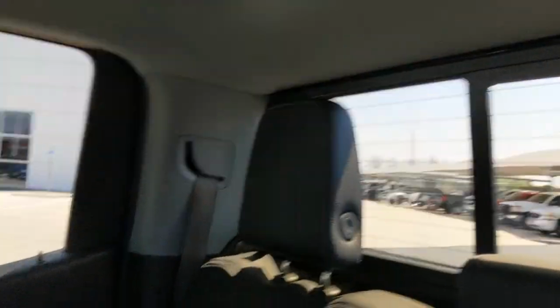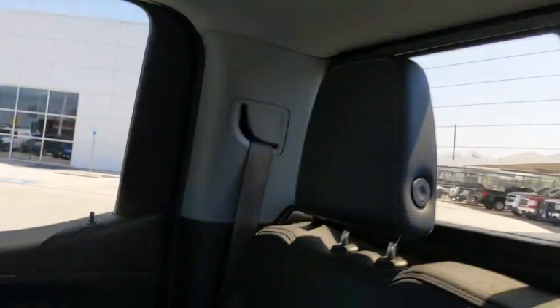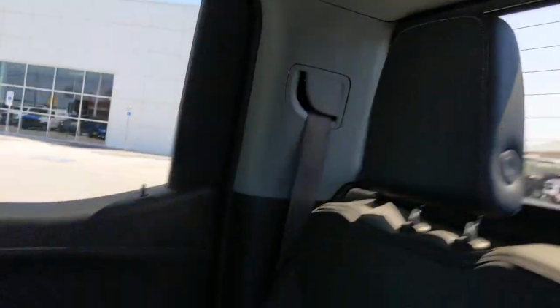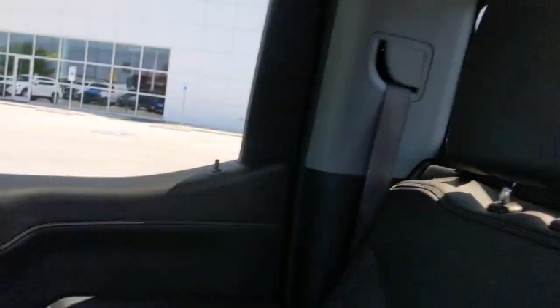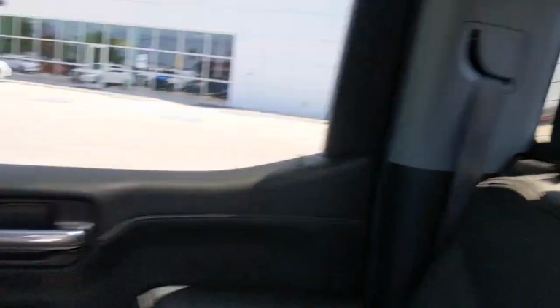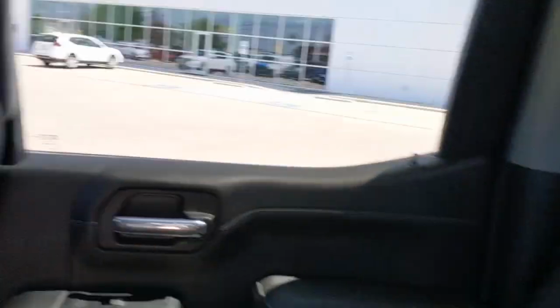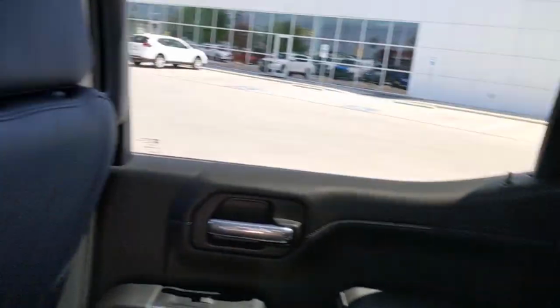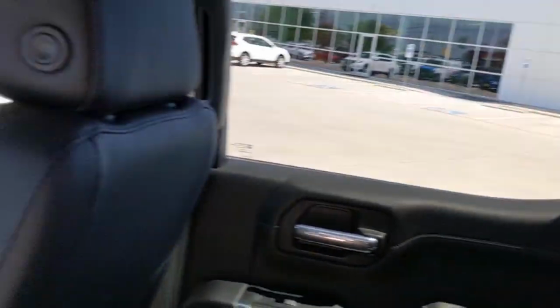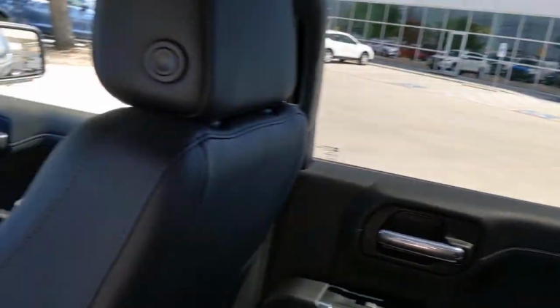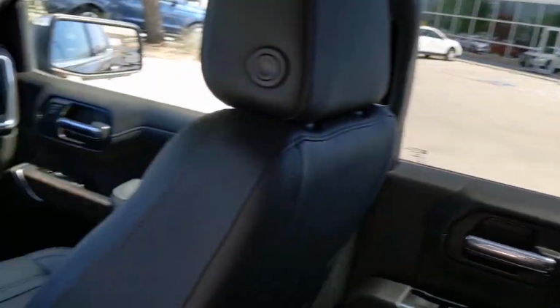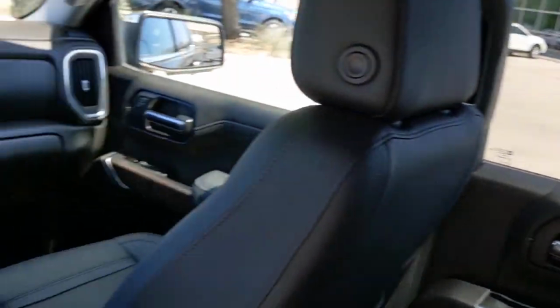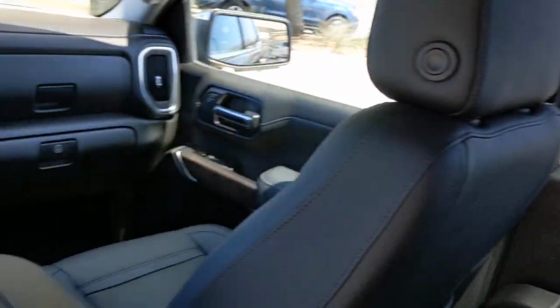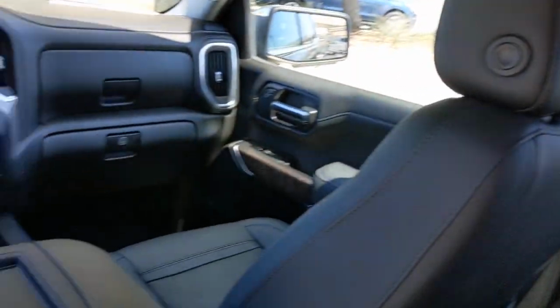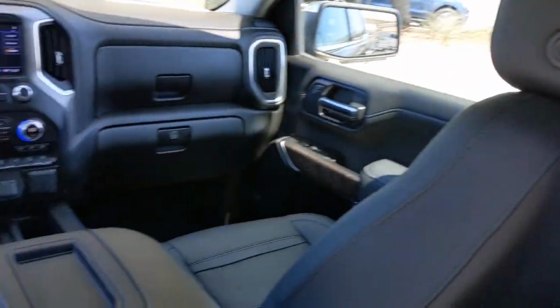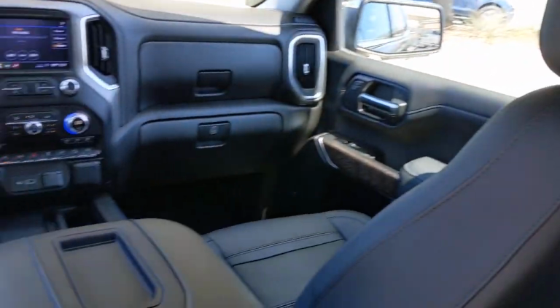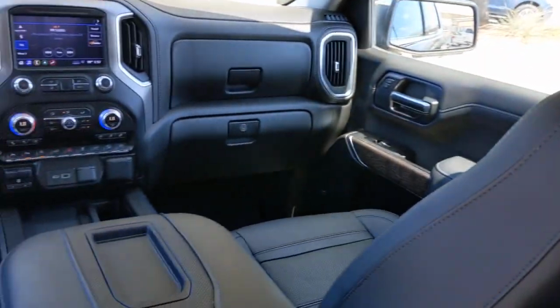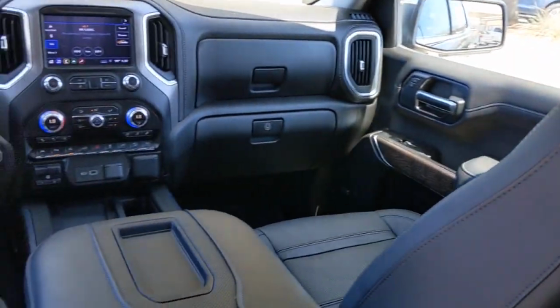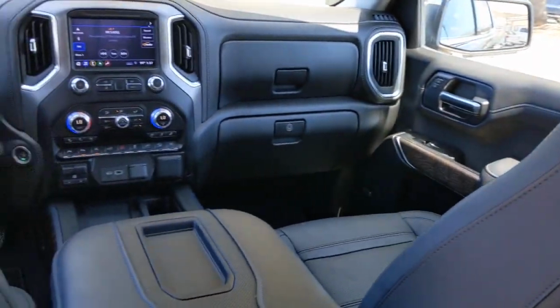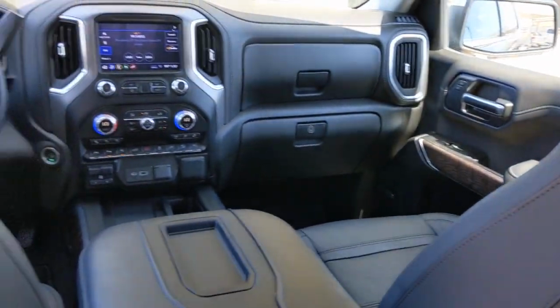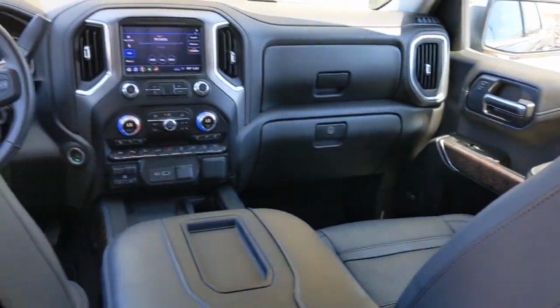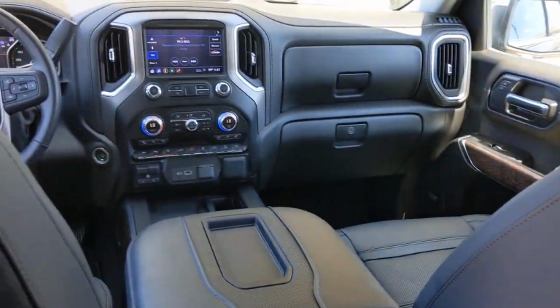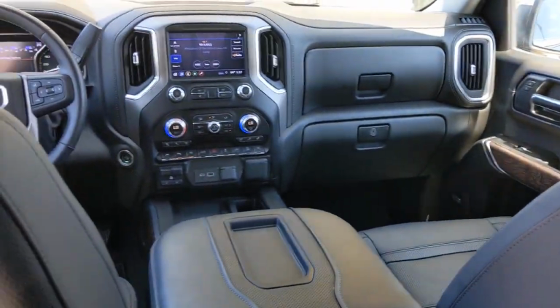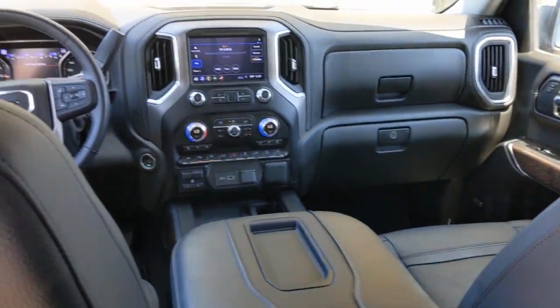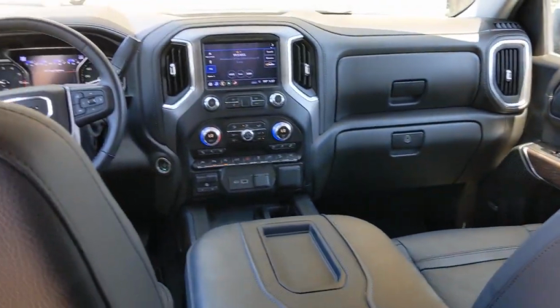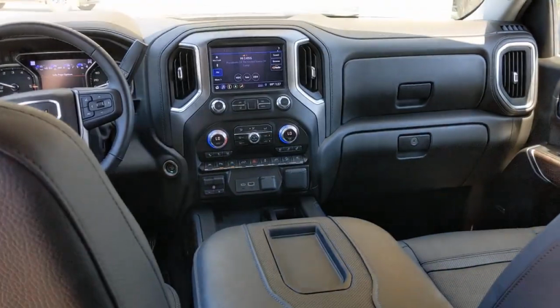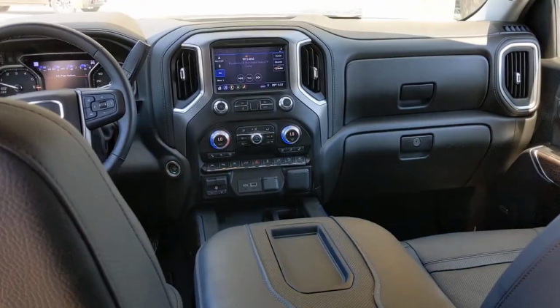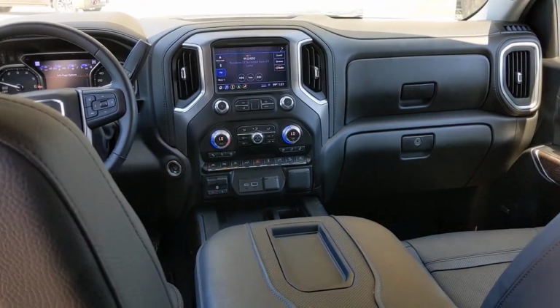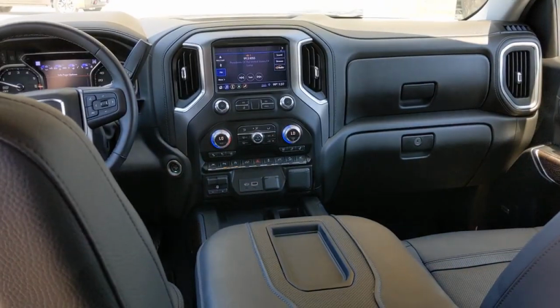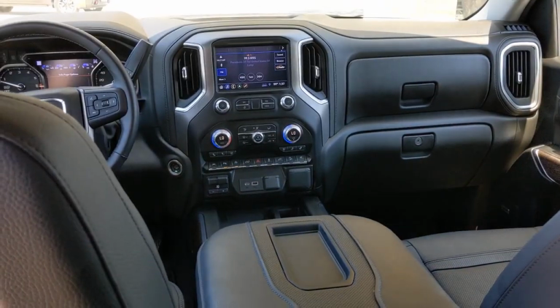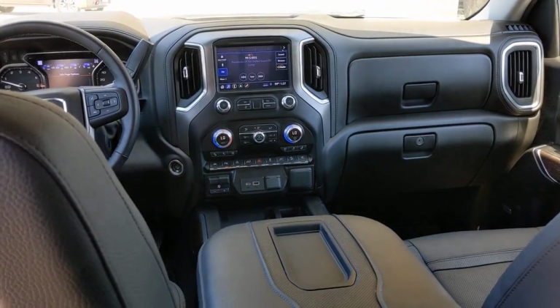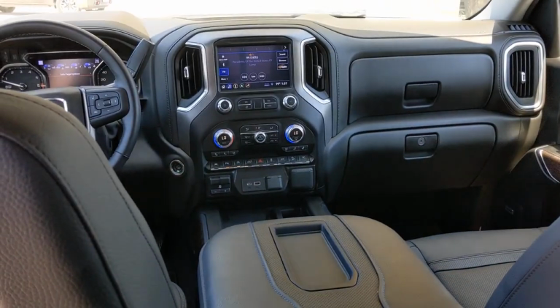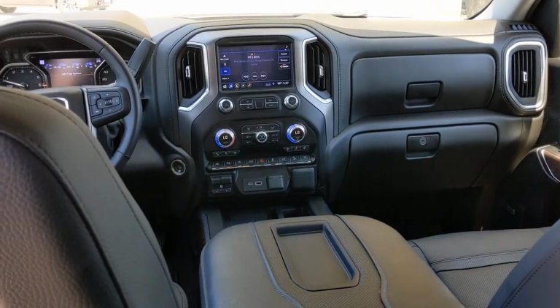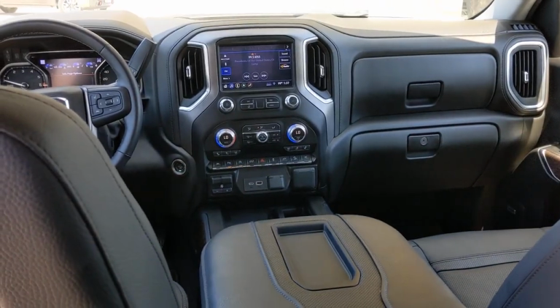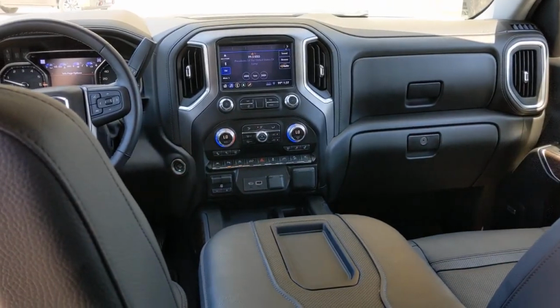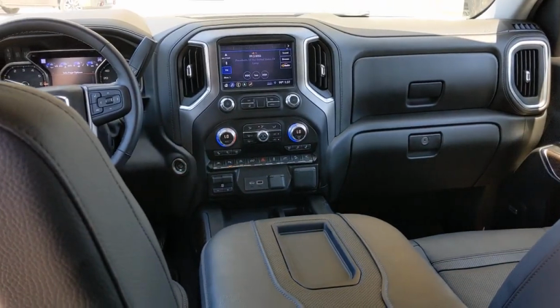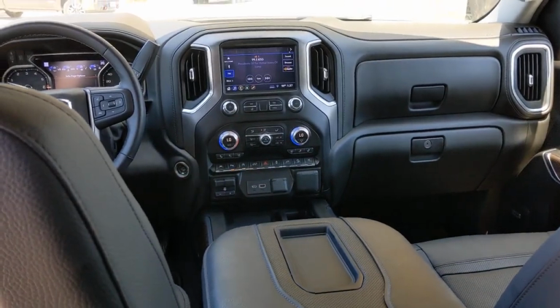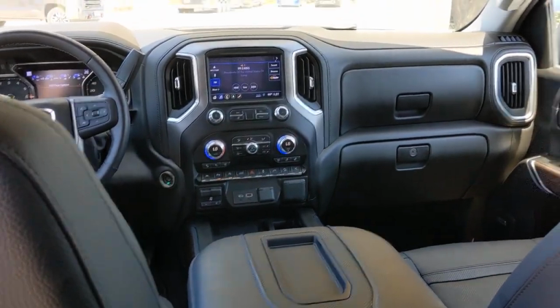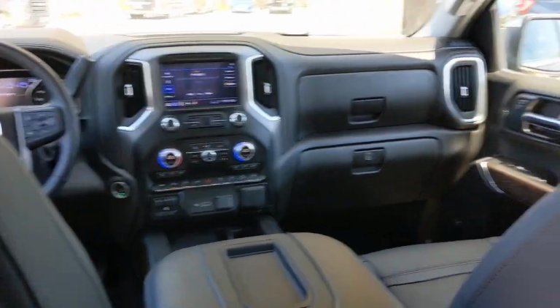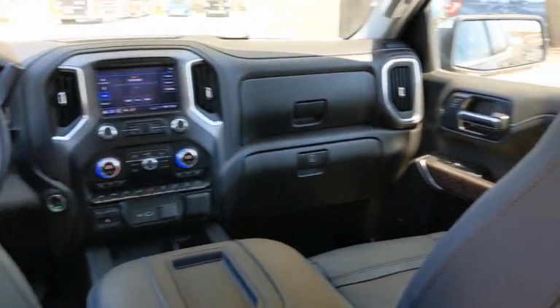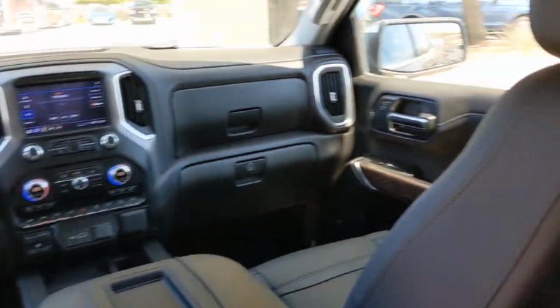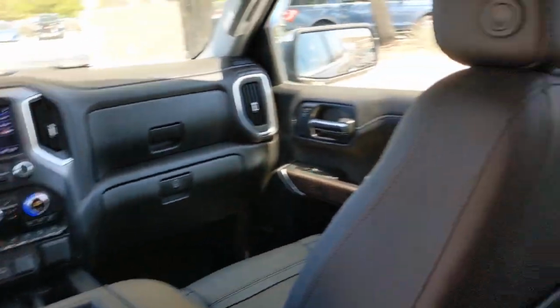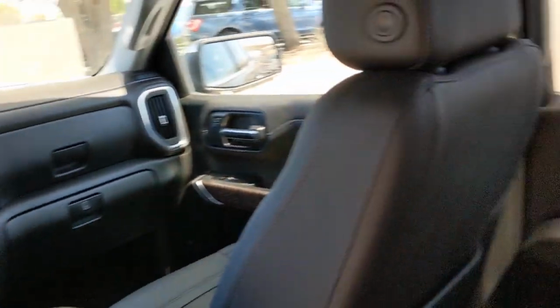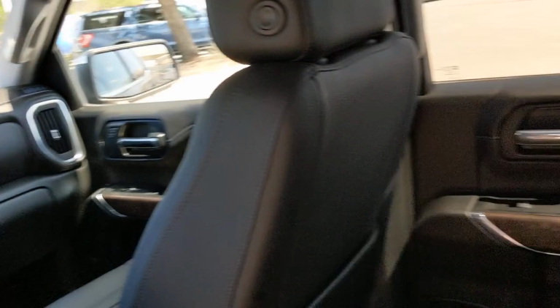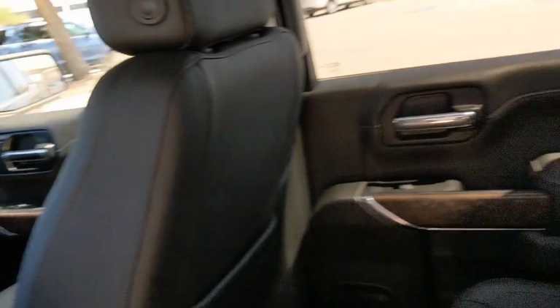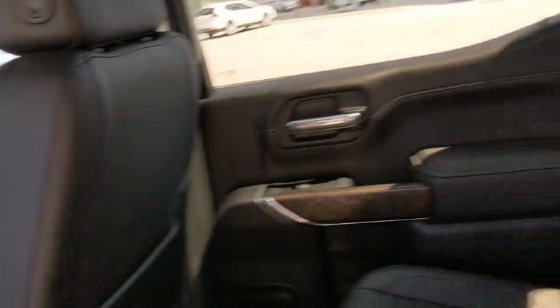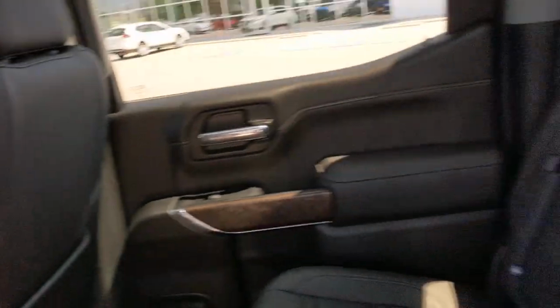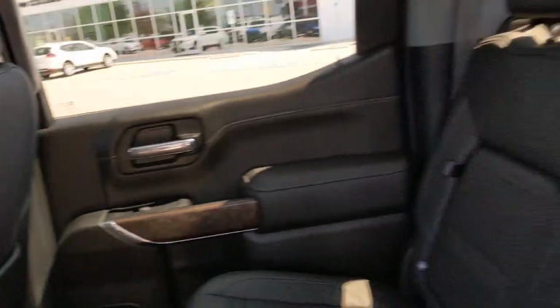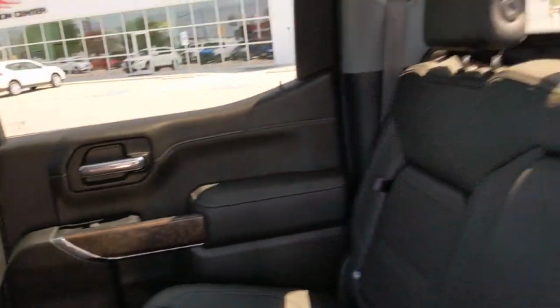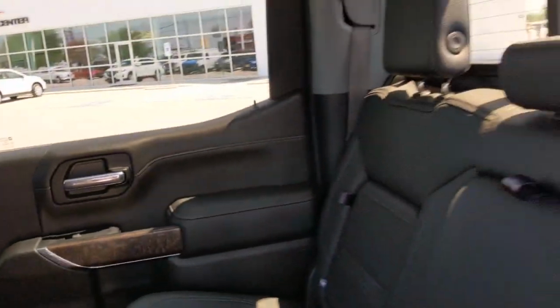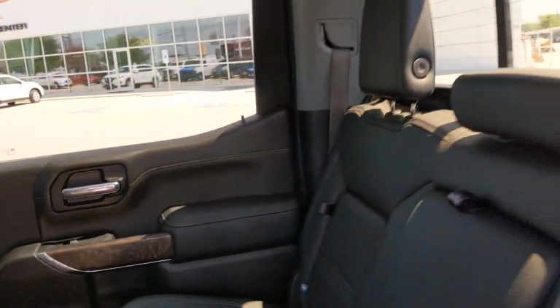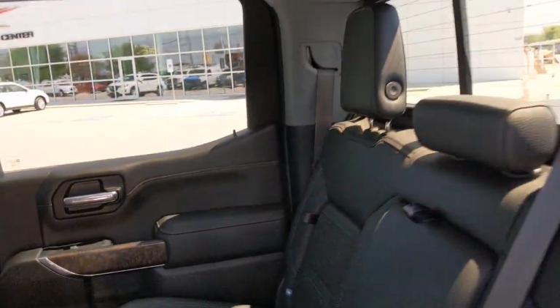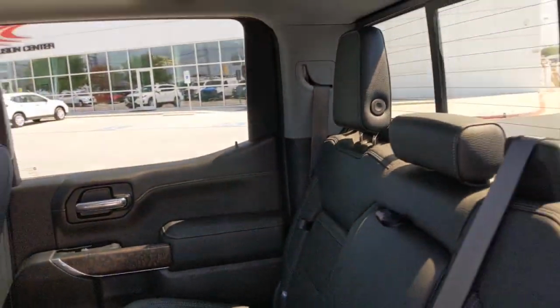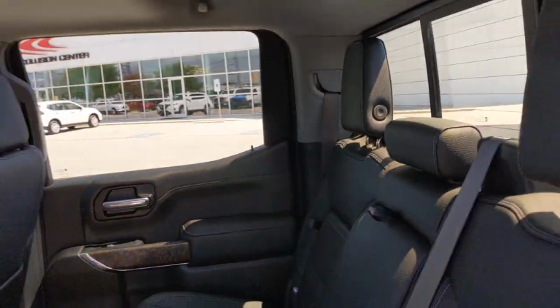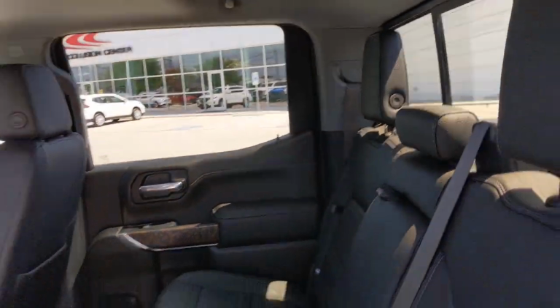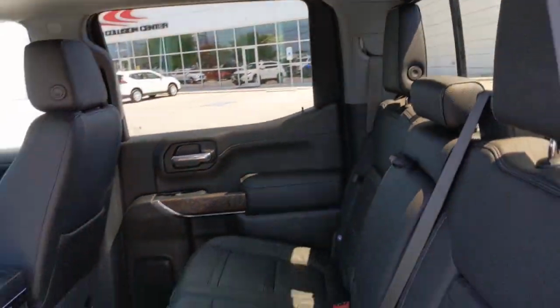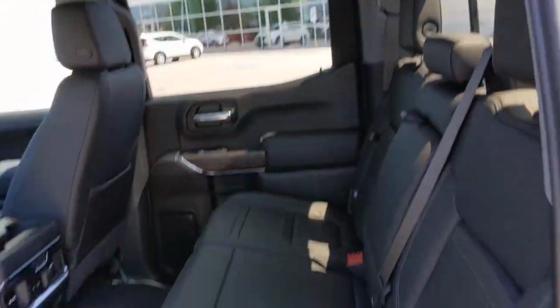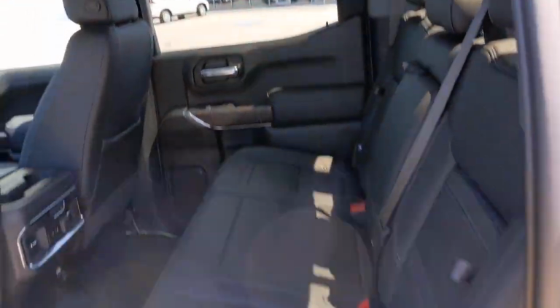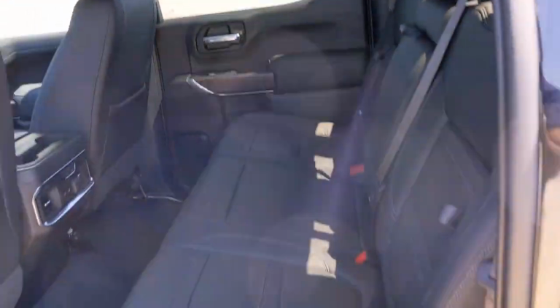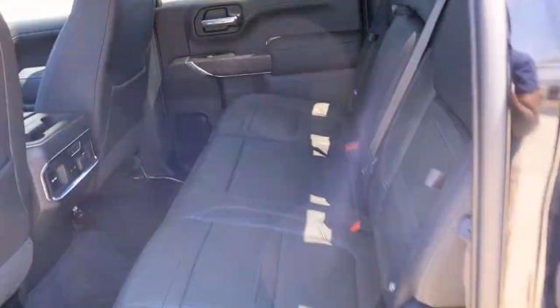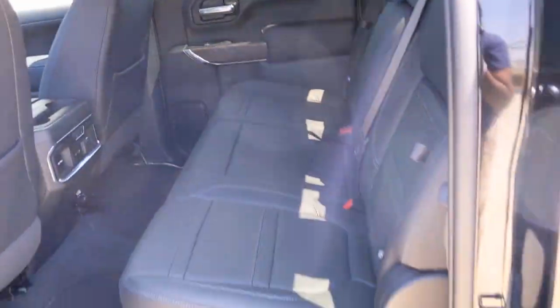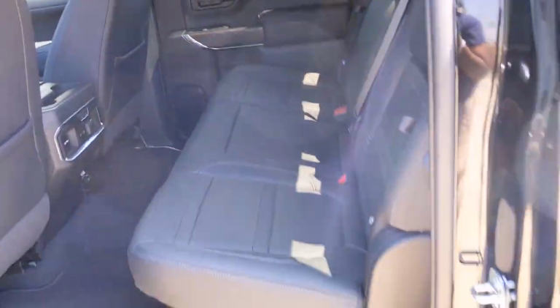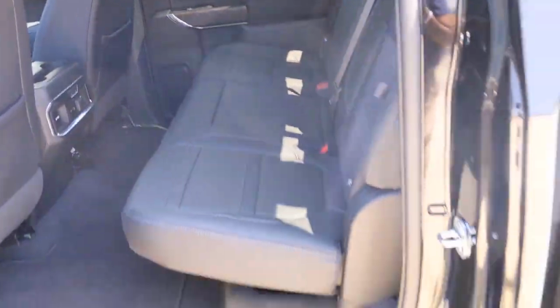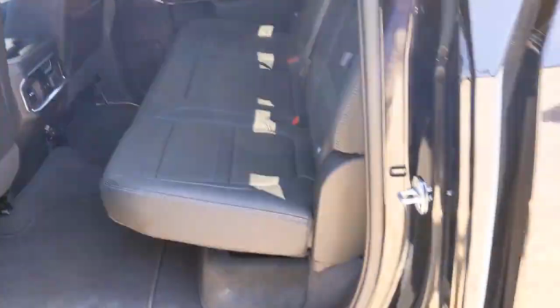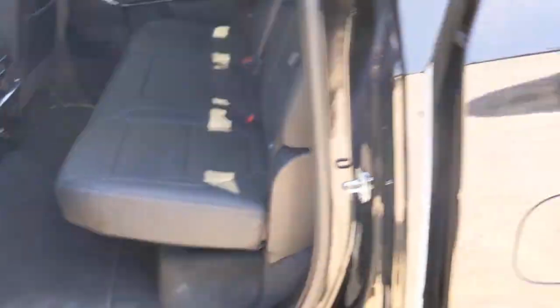Fog lamps, satellite radio, premium sound system, power passenger seat, cooled front seat.